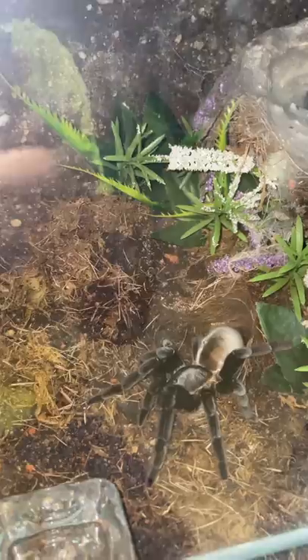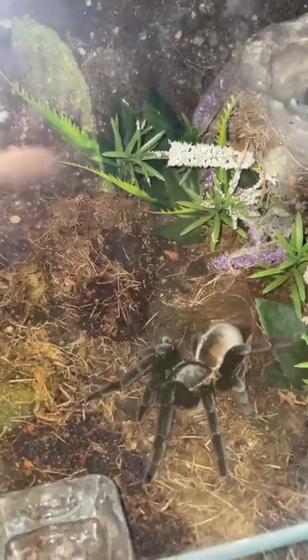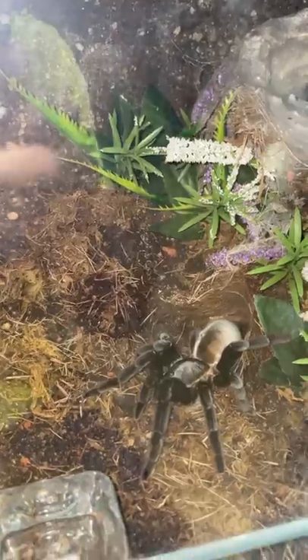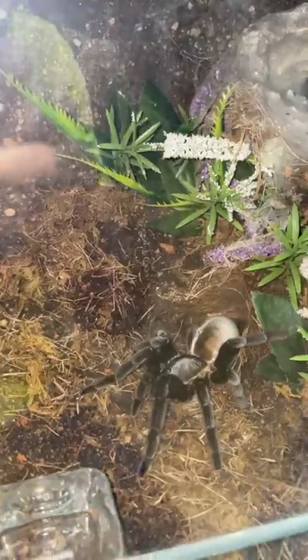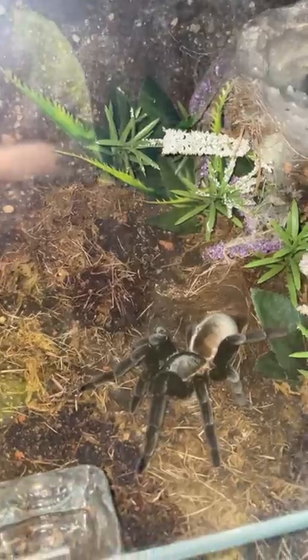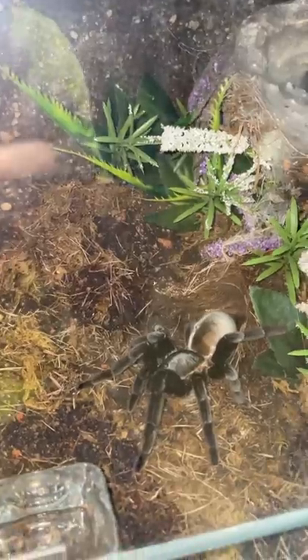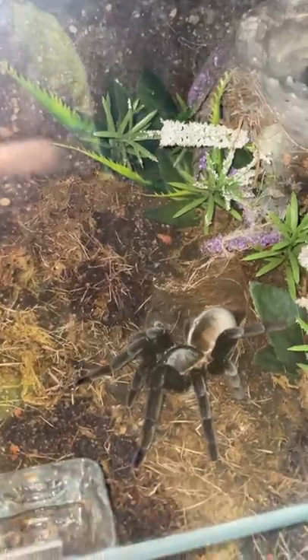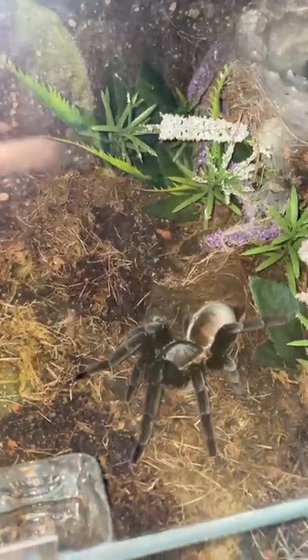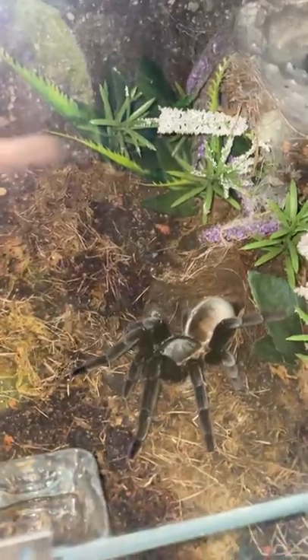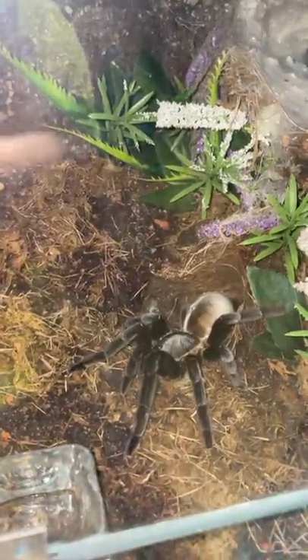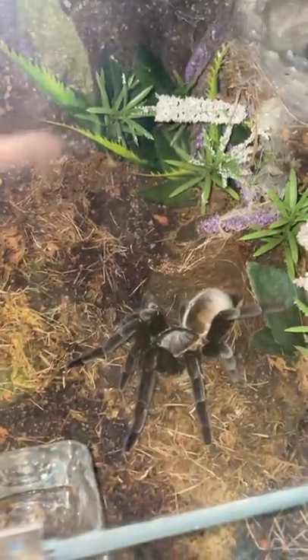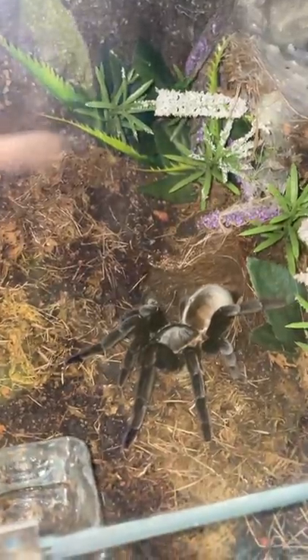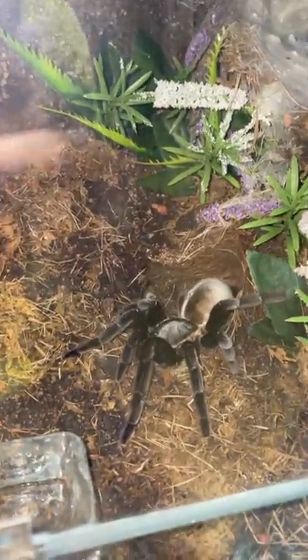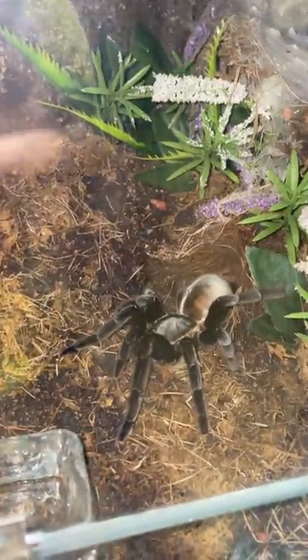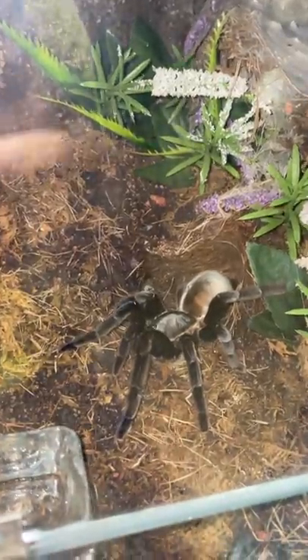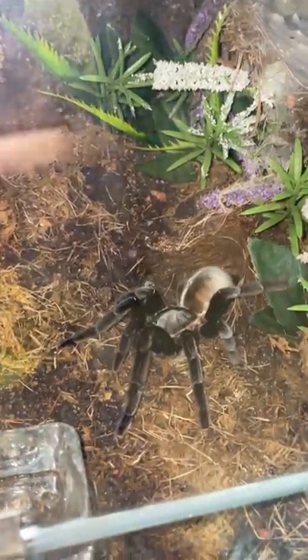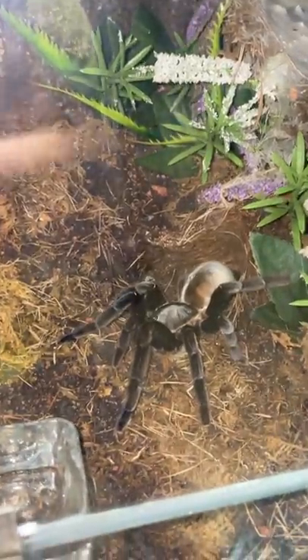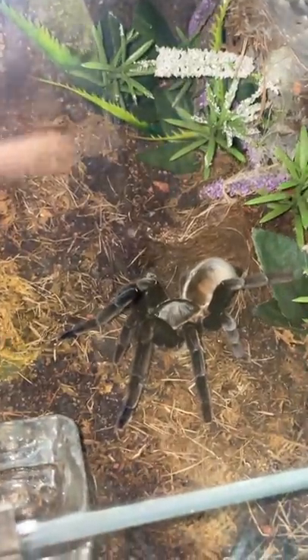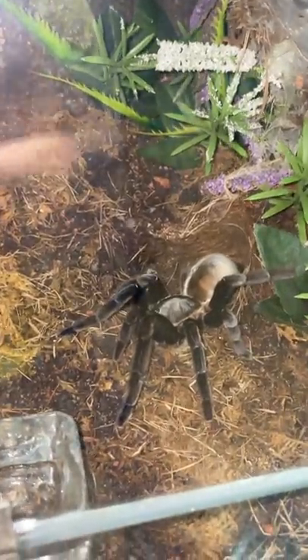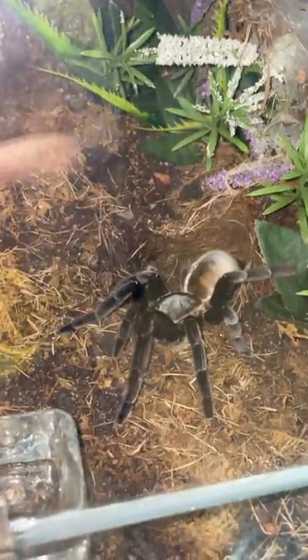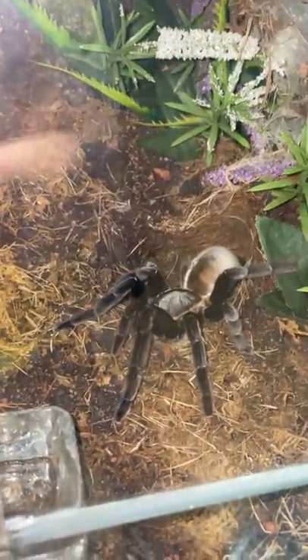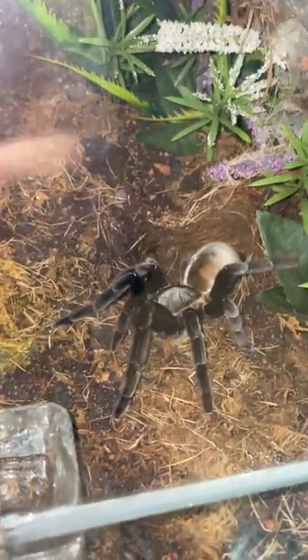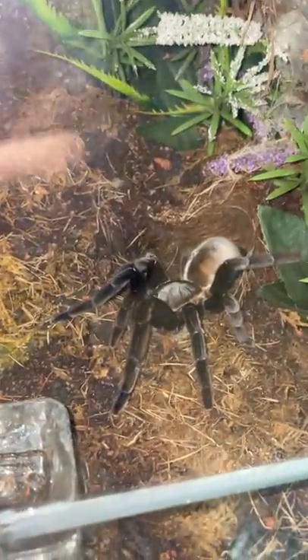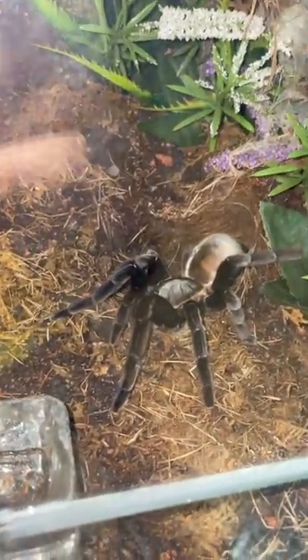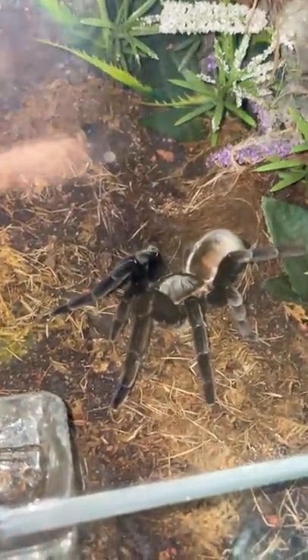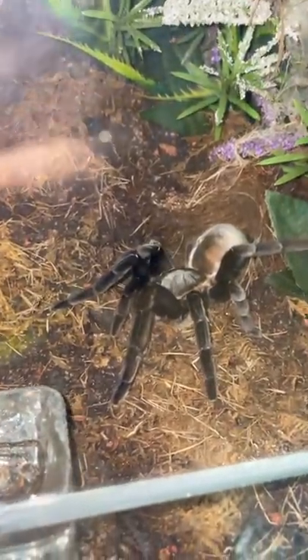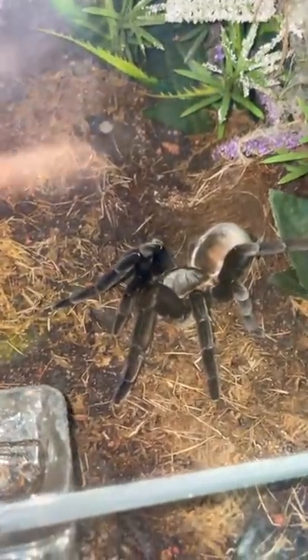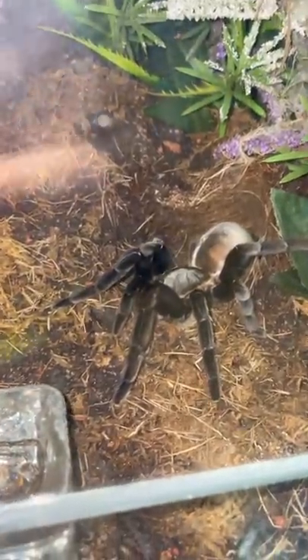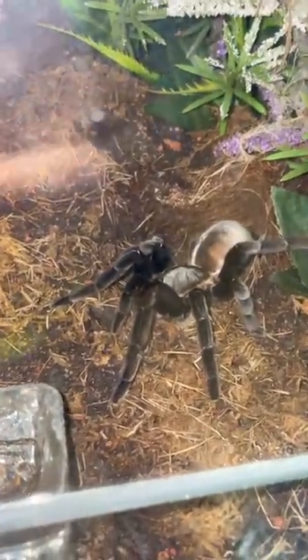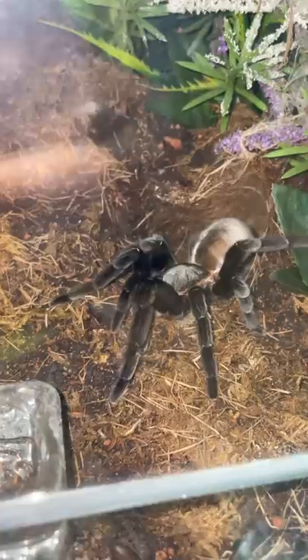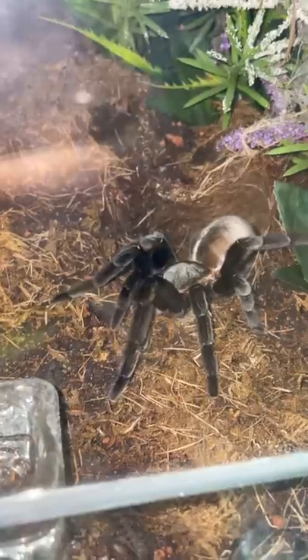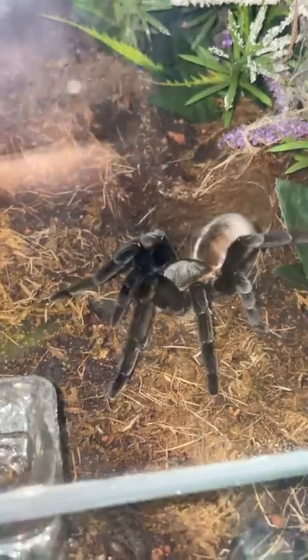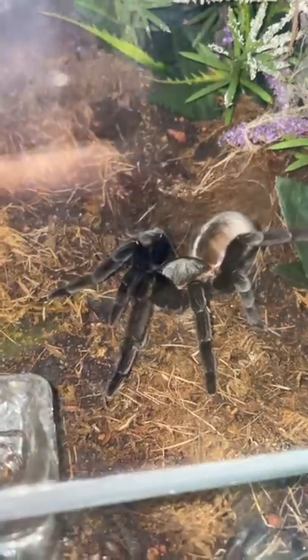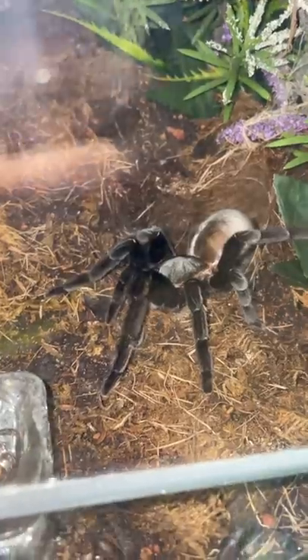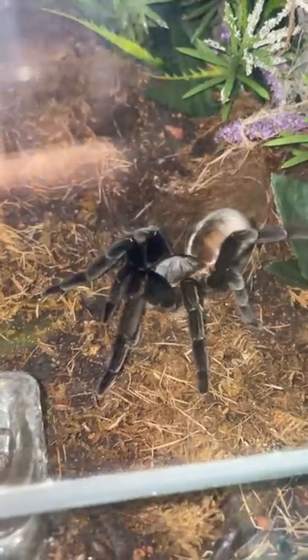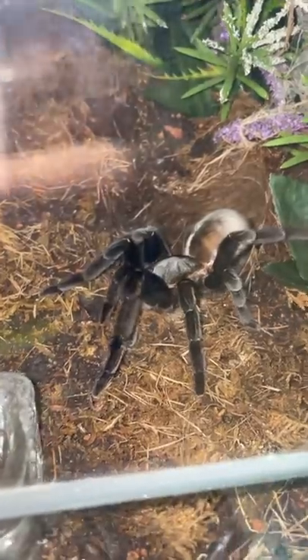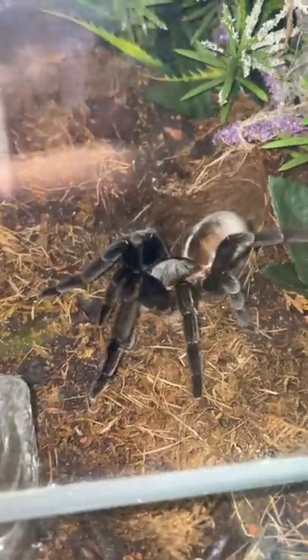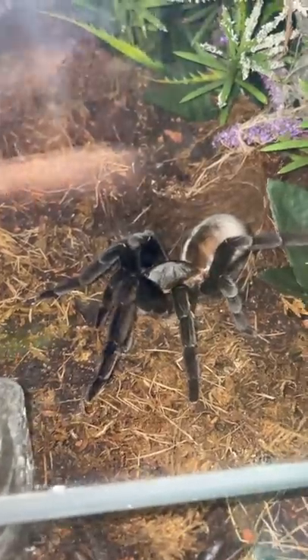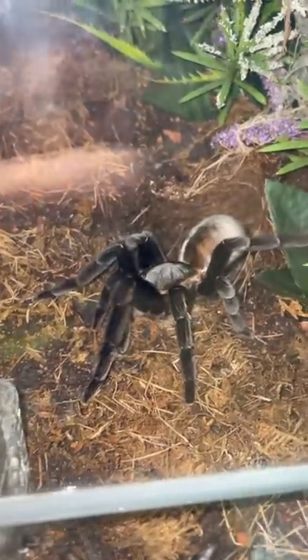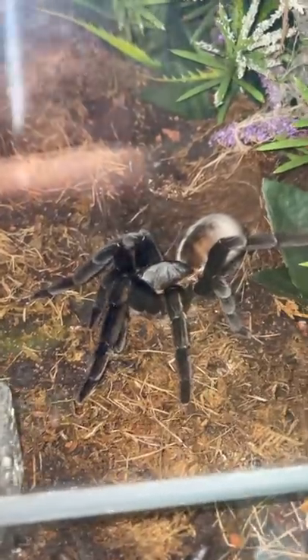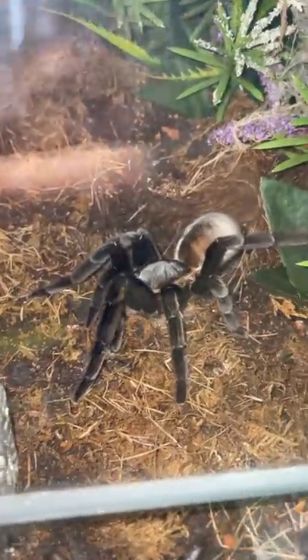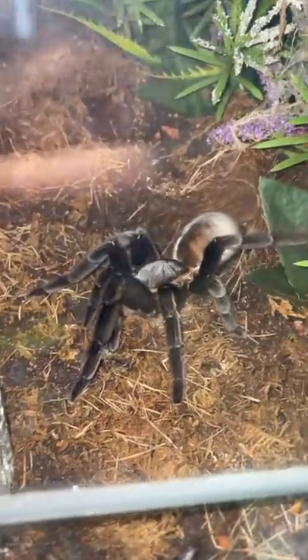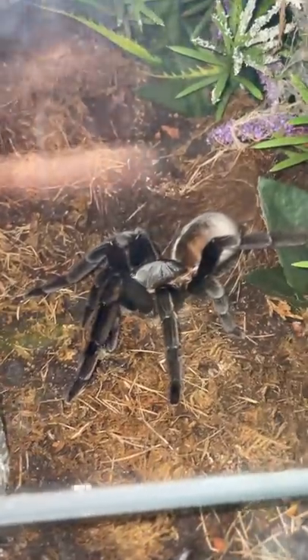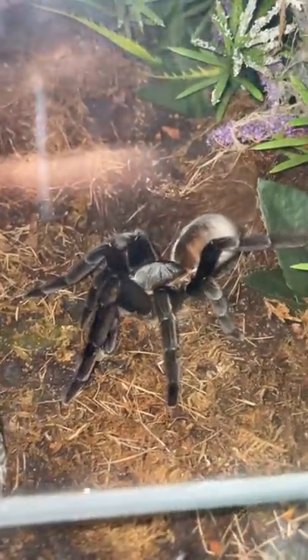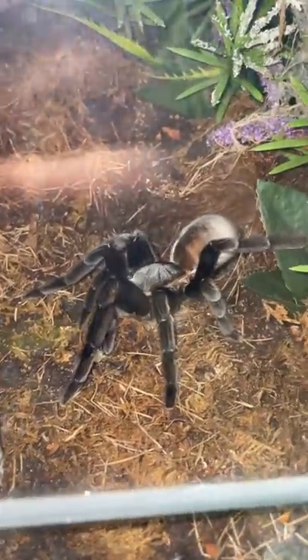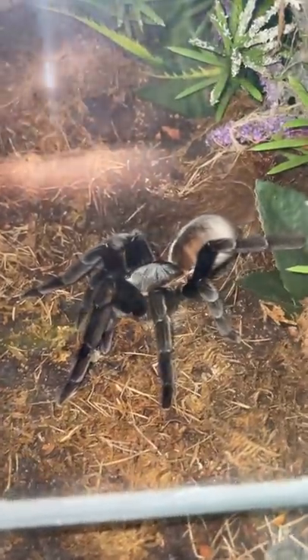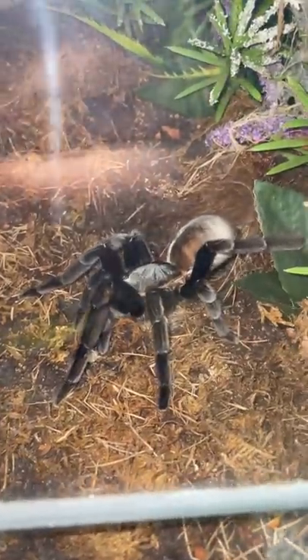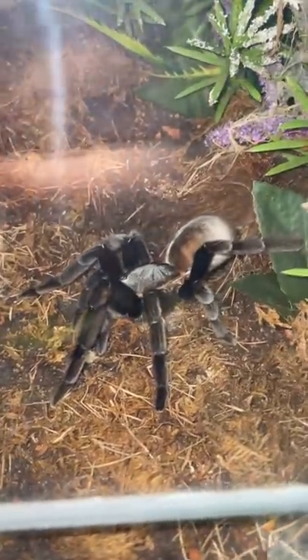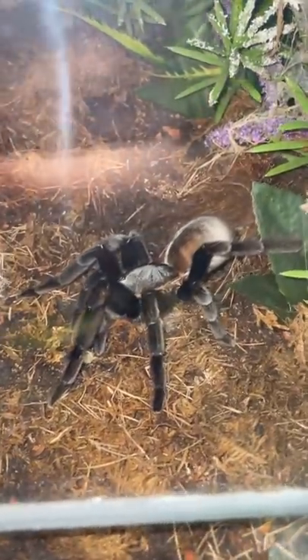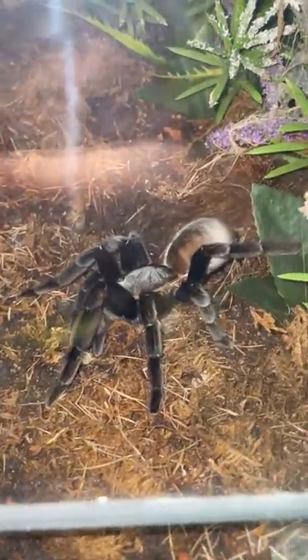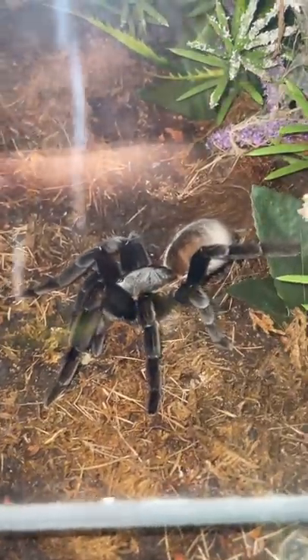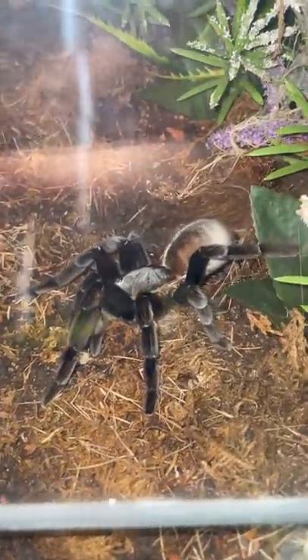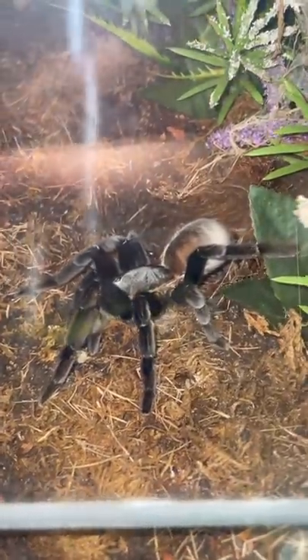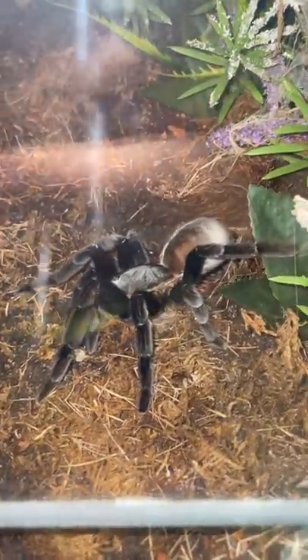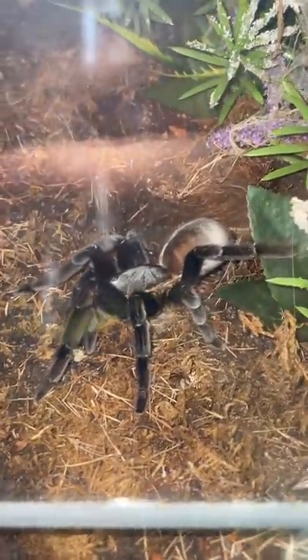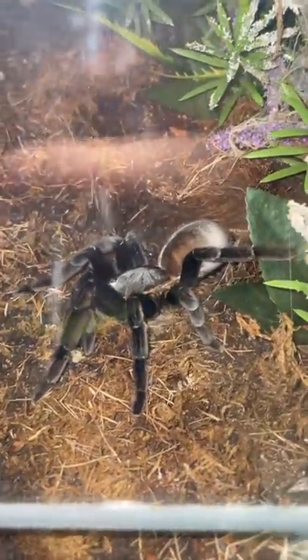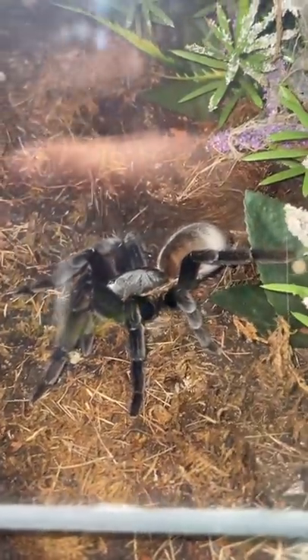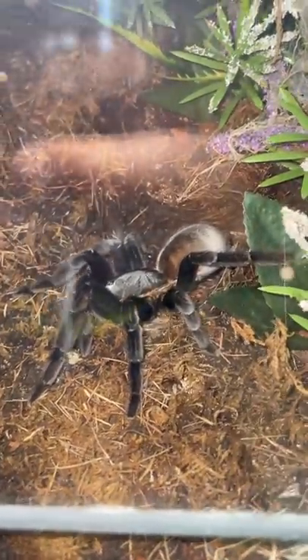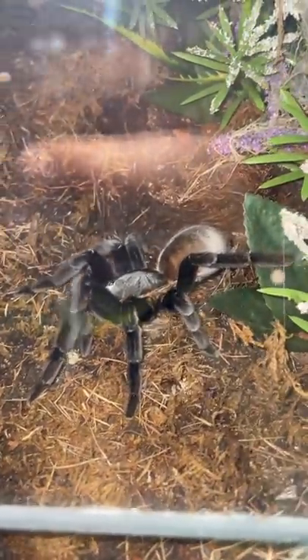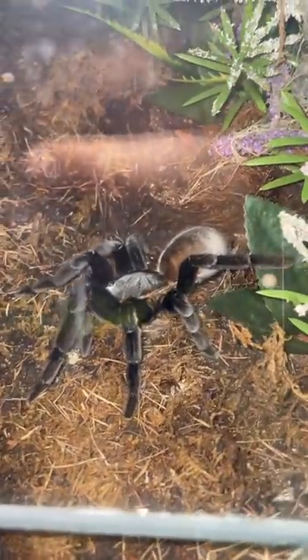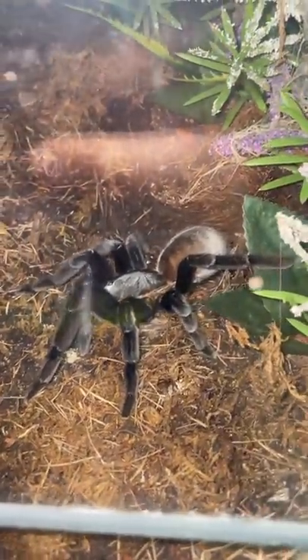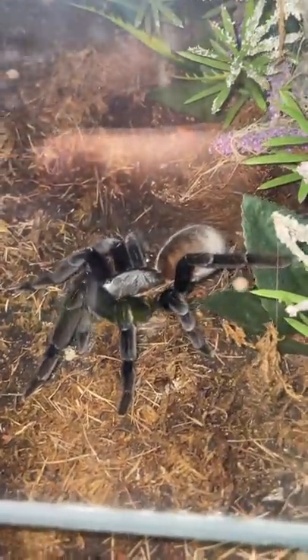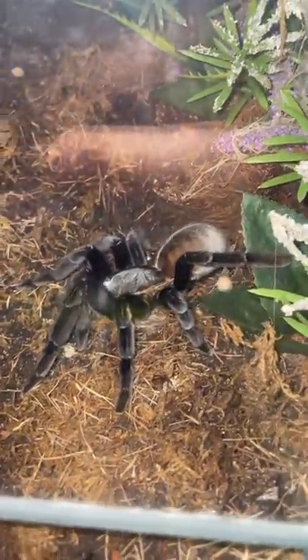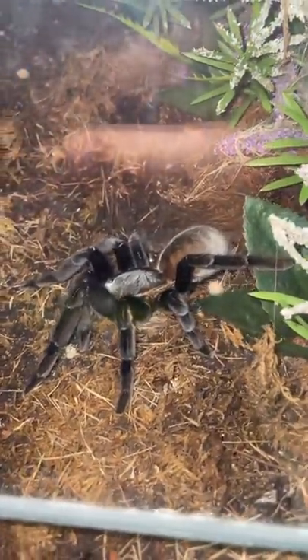Today we're going to talk about the gorgeous Ornithoptonus orotibialis, aka Thailand Golden Fringe.